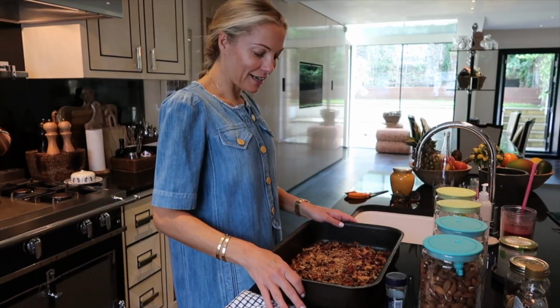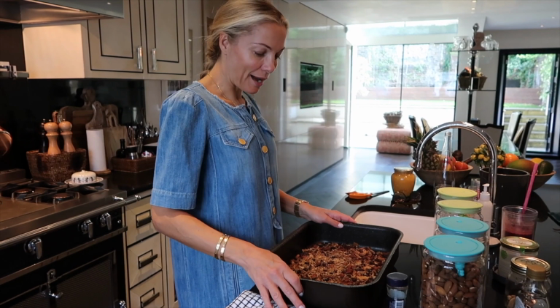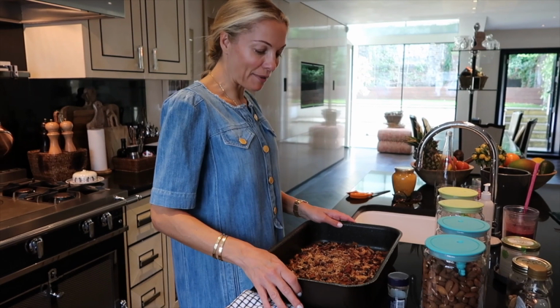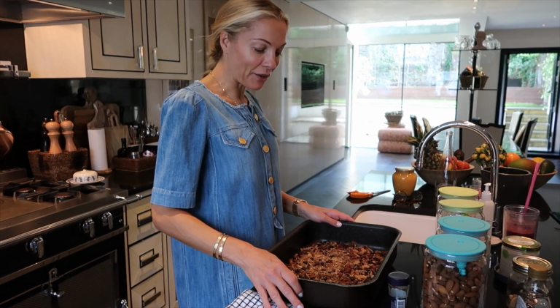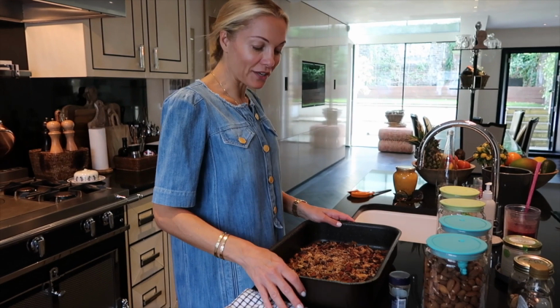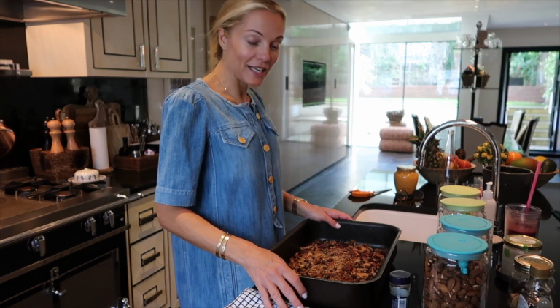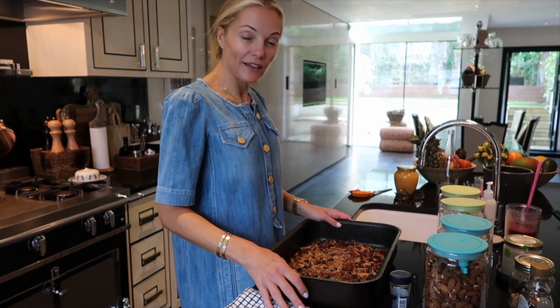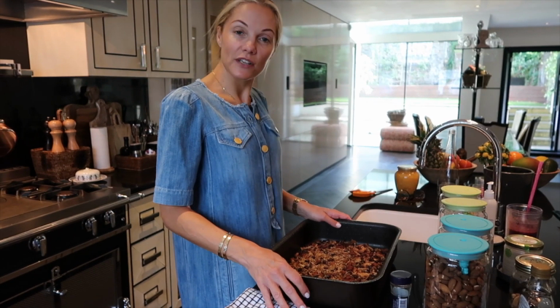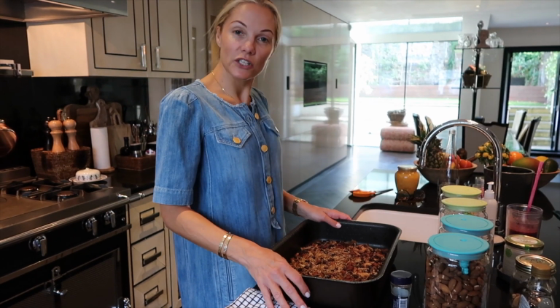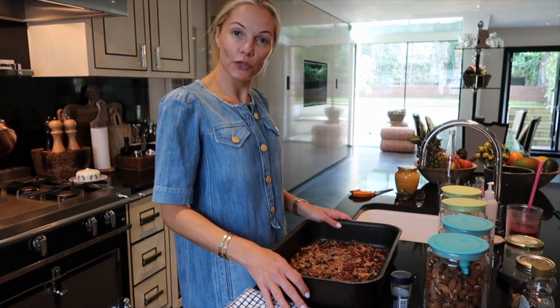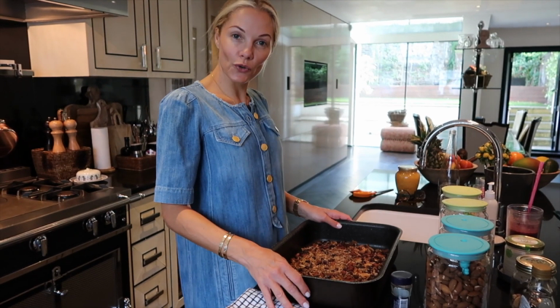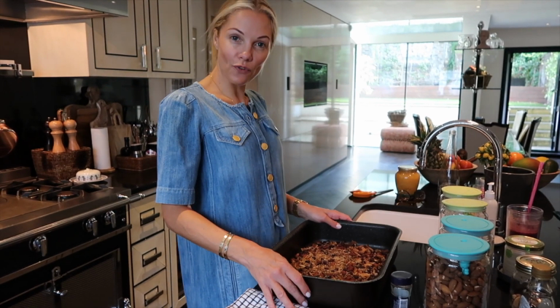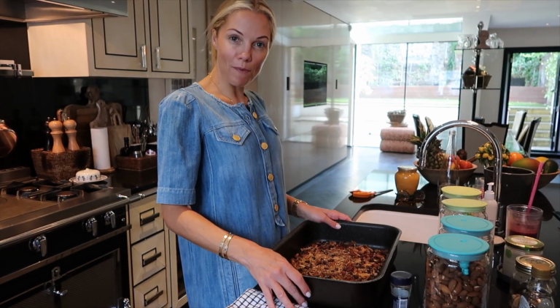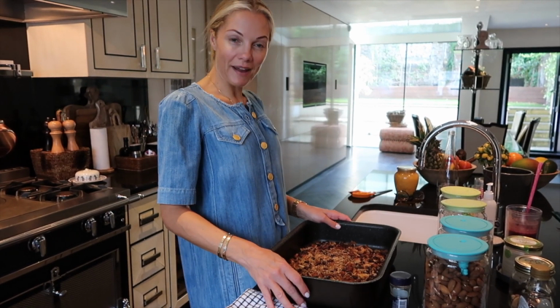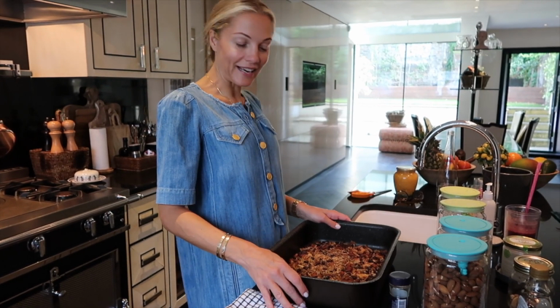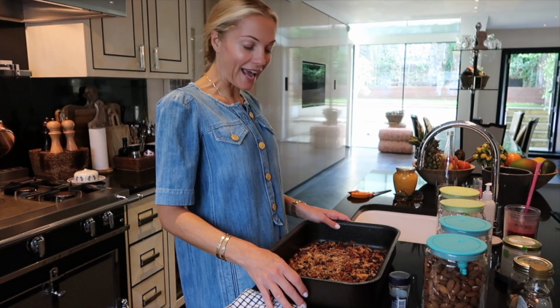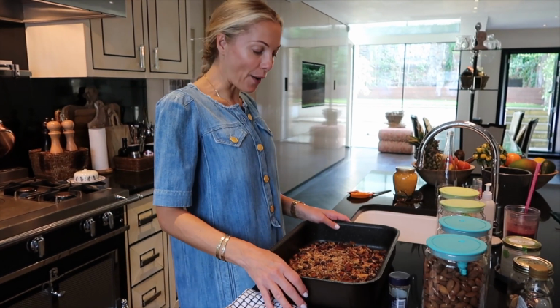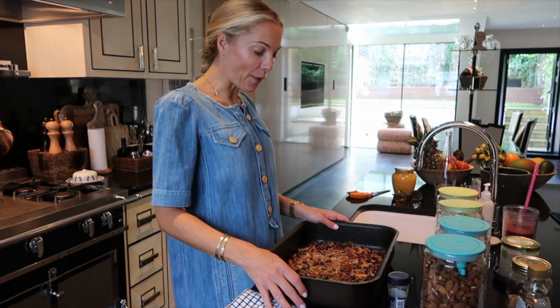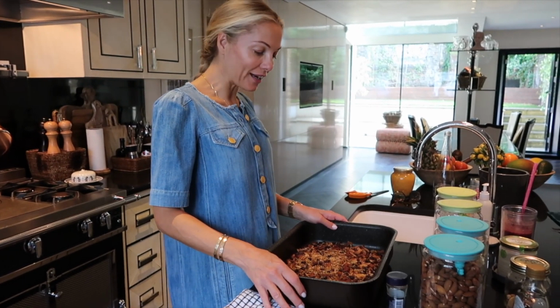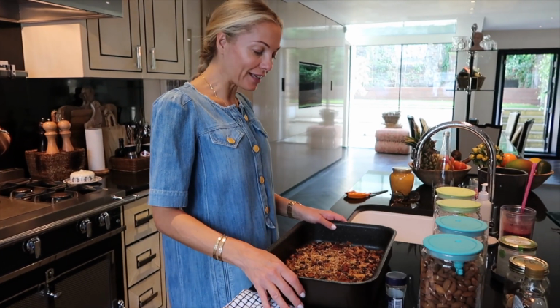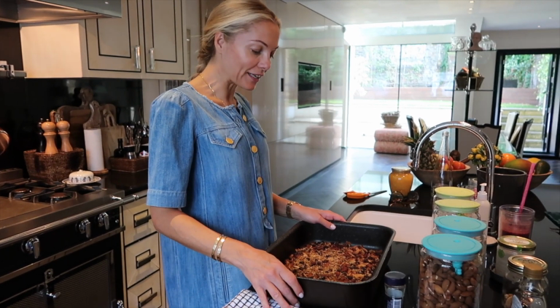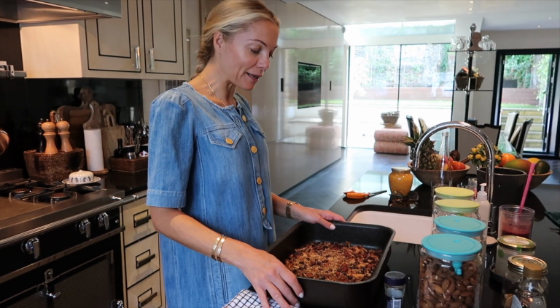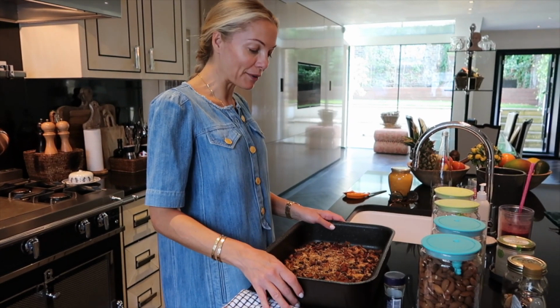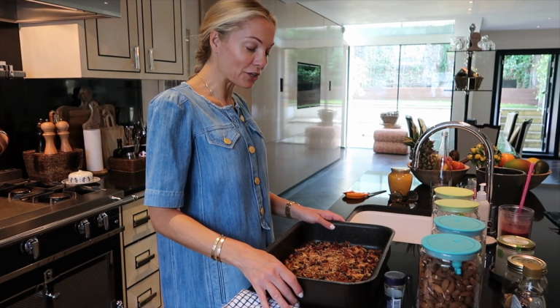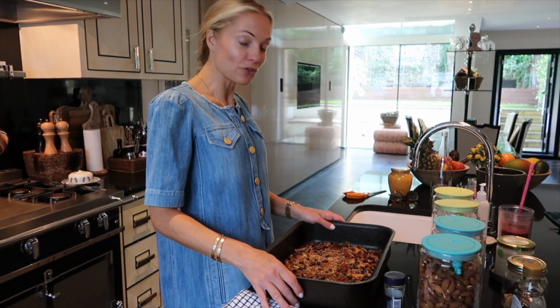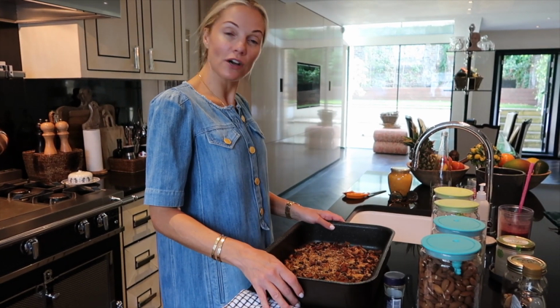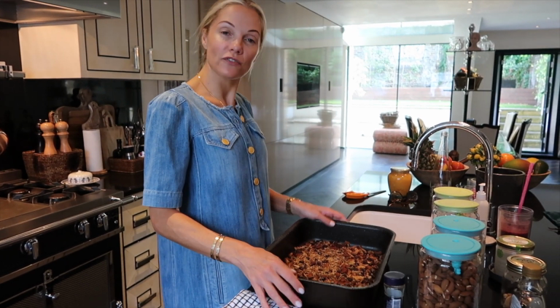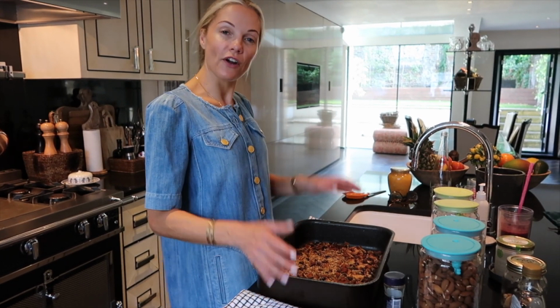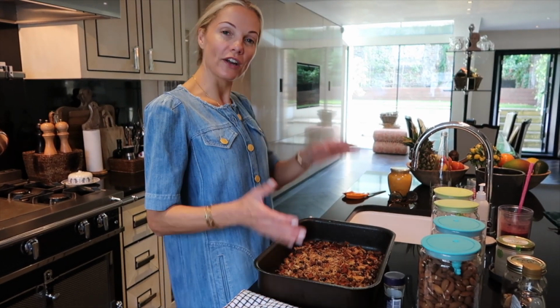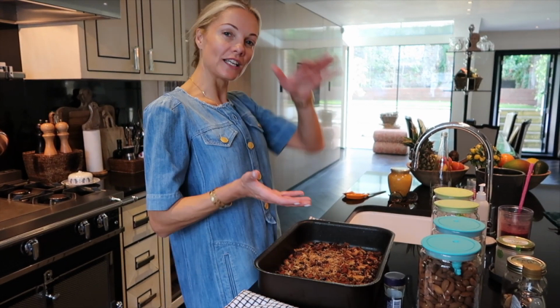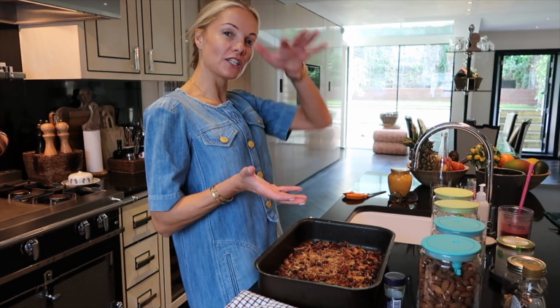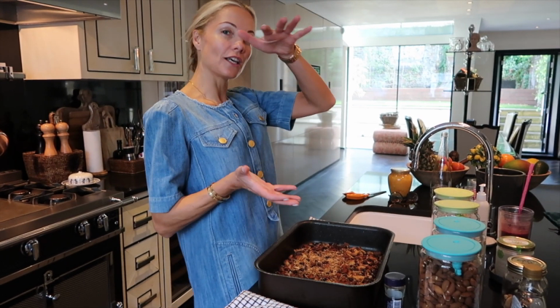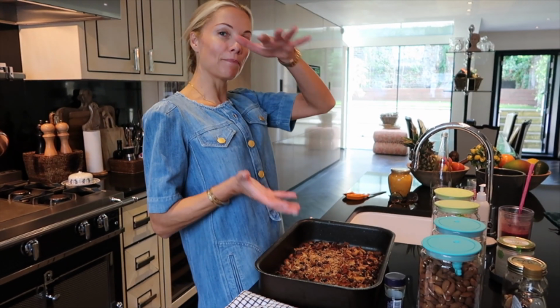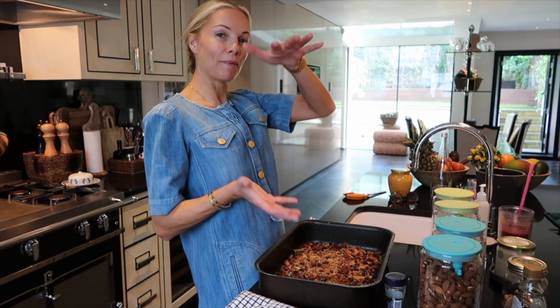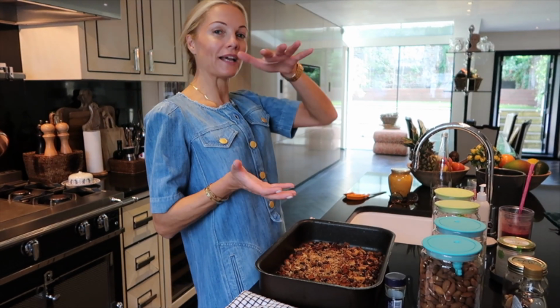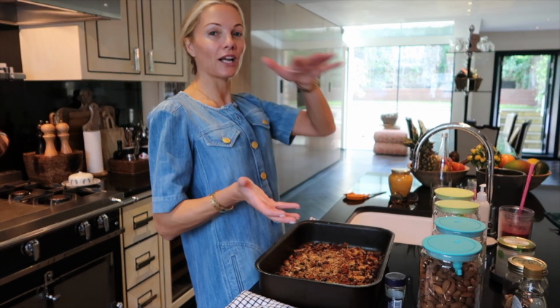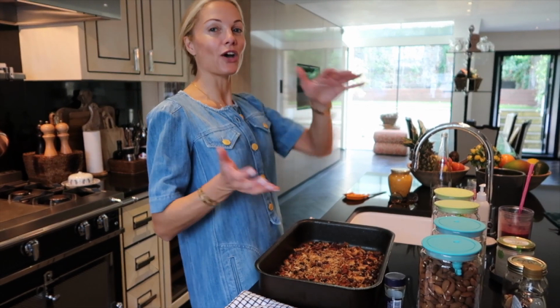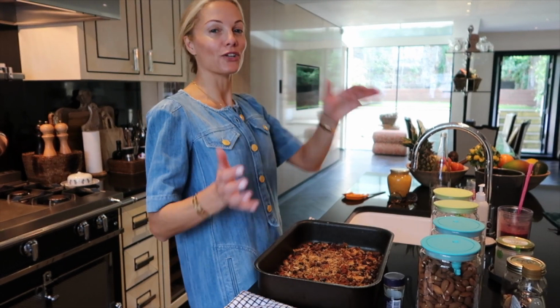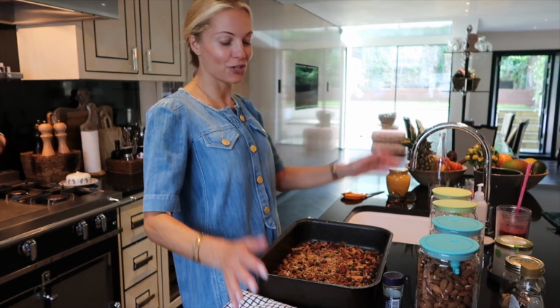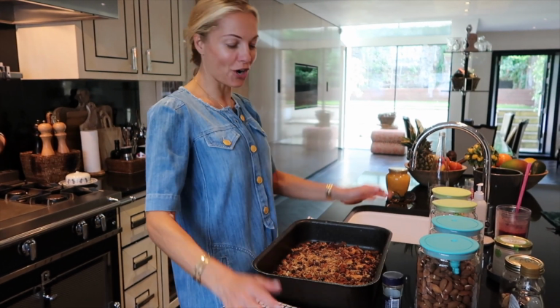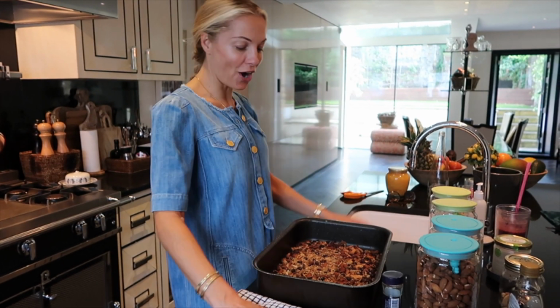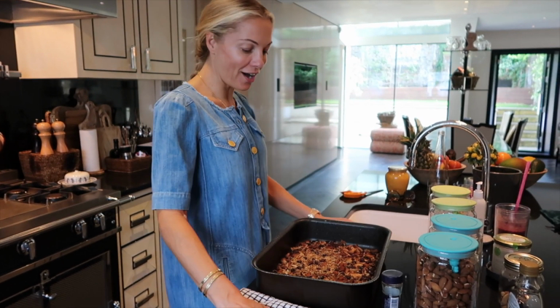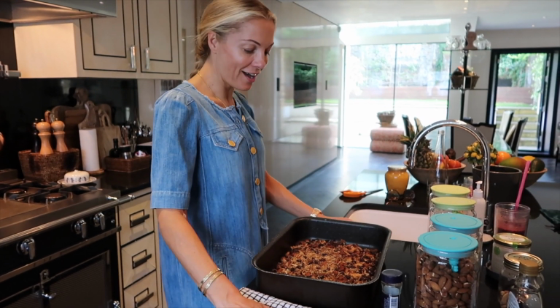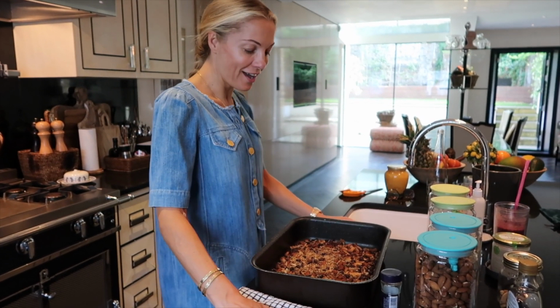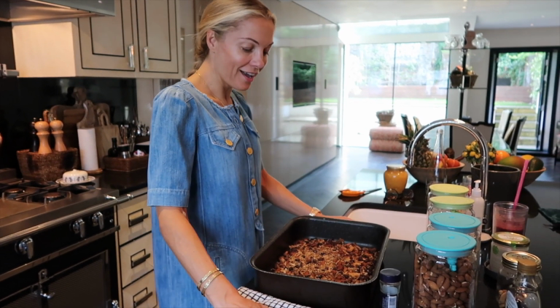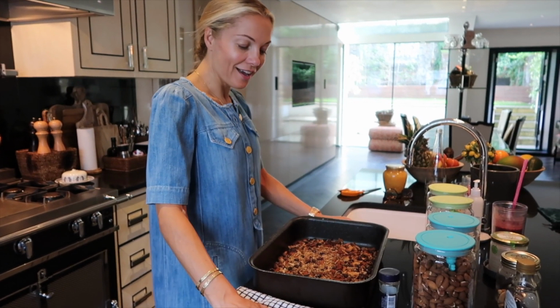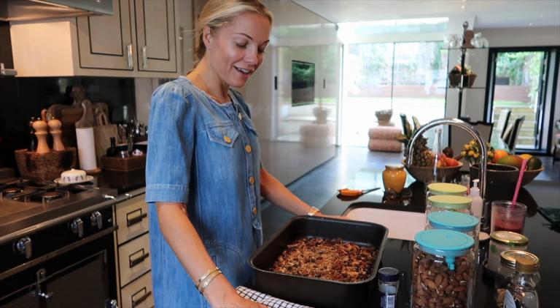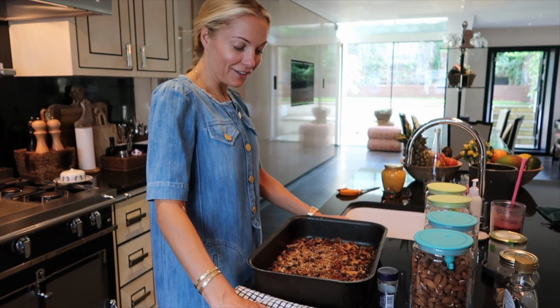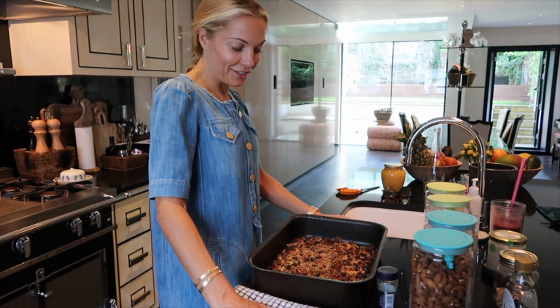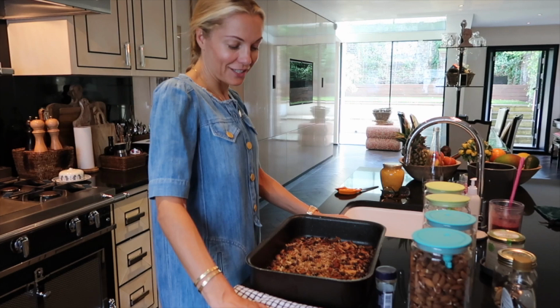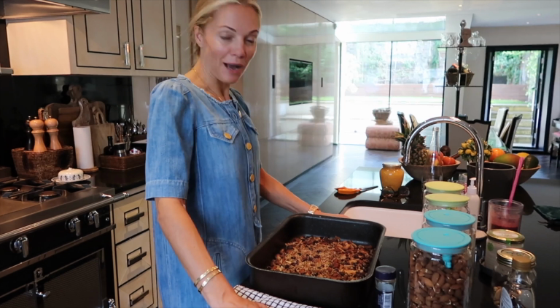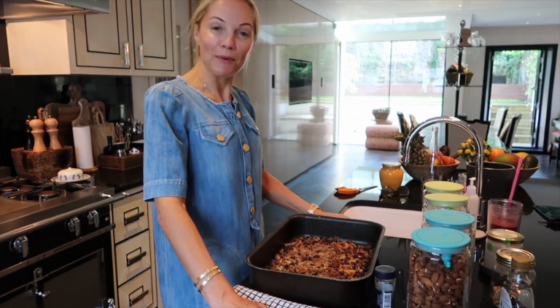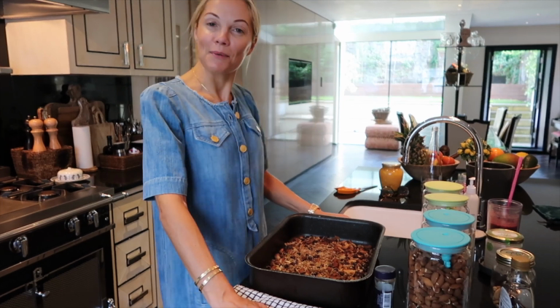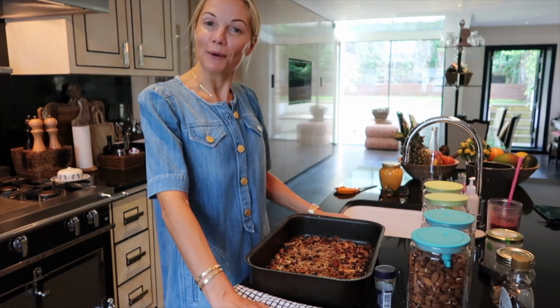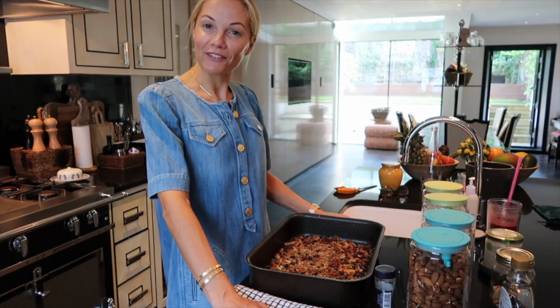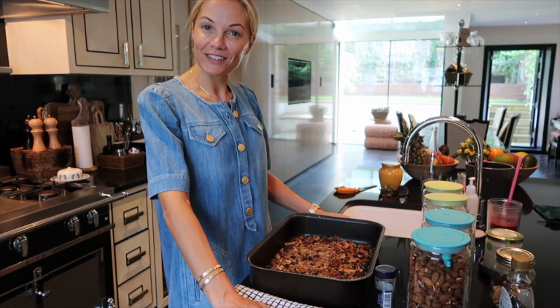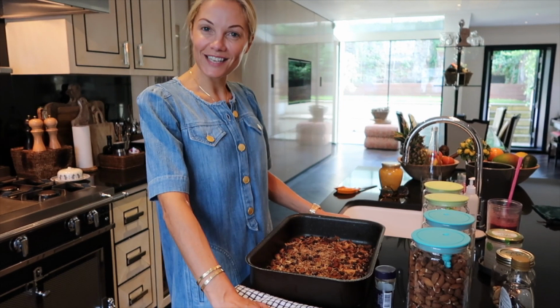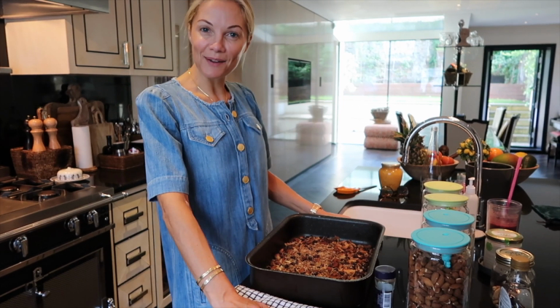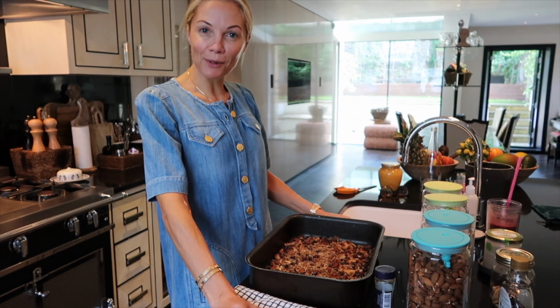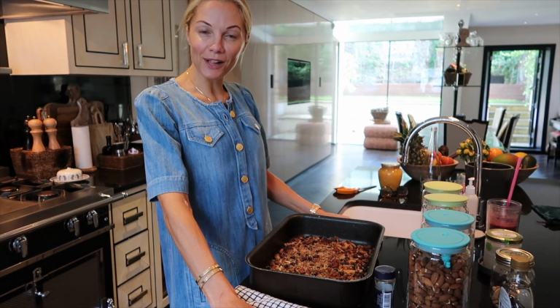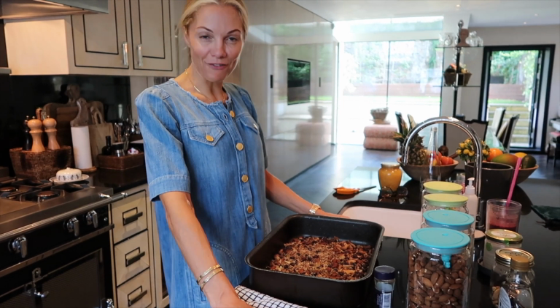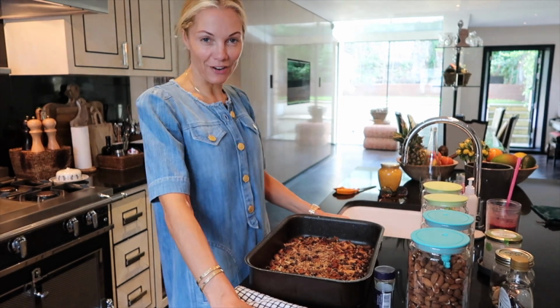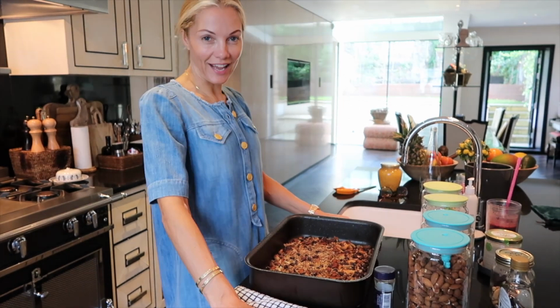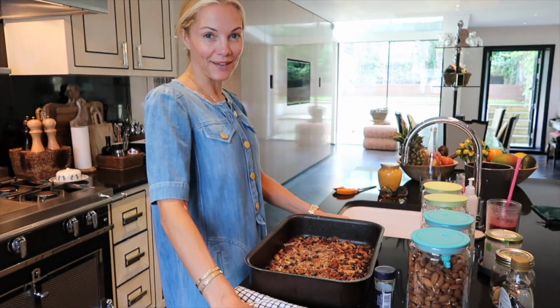I am now going to leave this to cool for about an hour and then toss it right into a big glass jar to sit on the breakfast table every day.